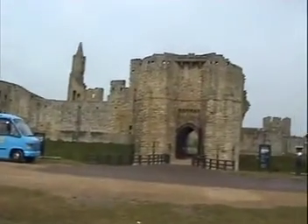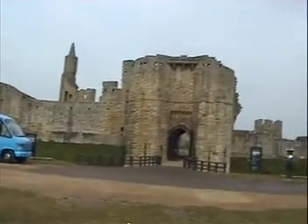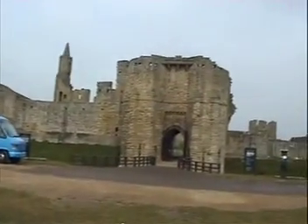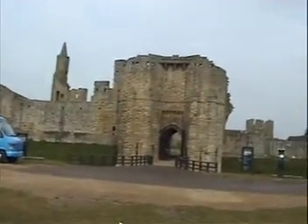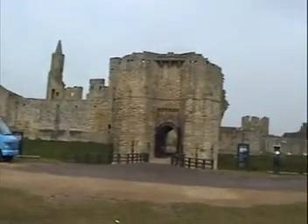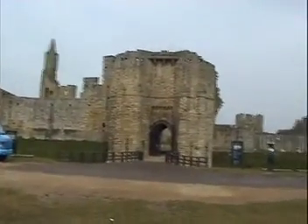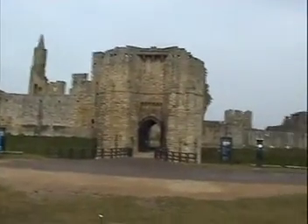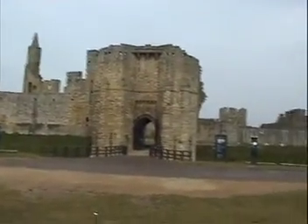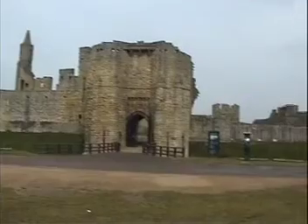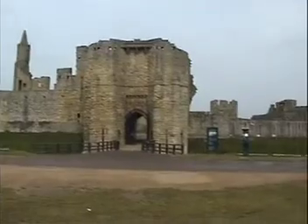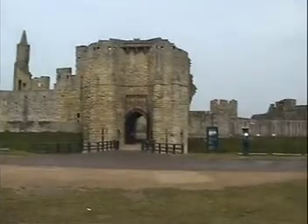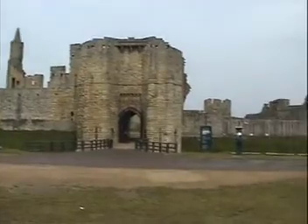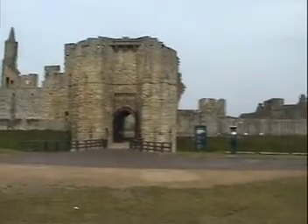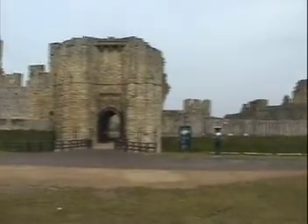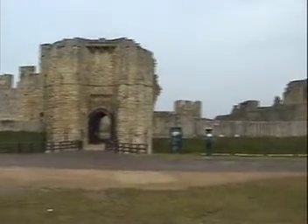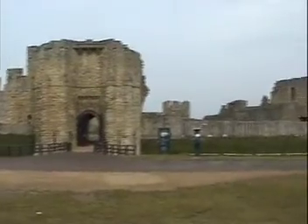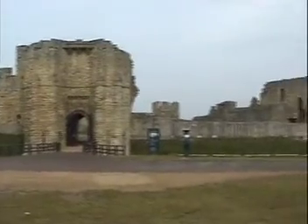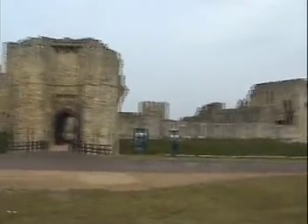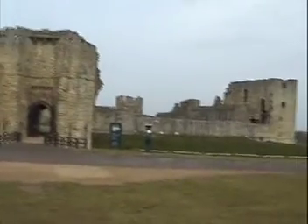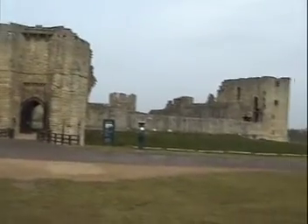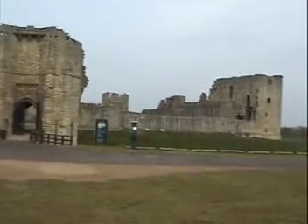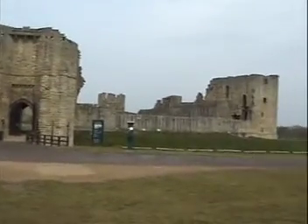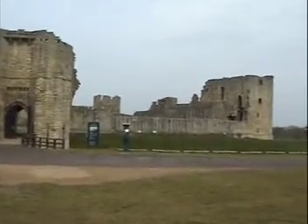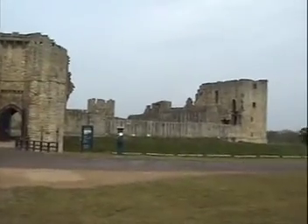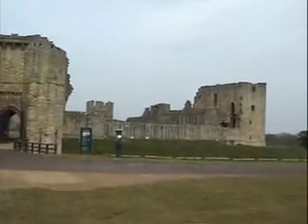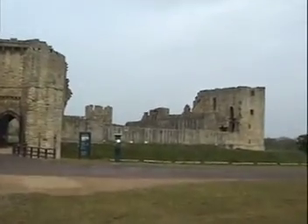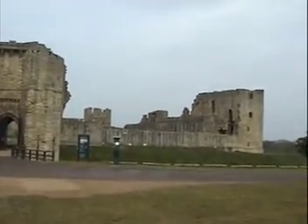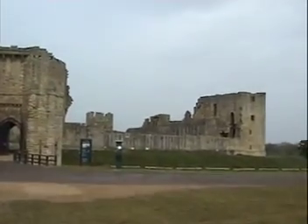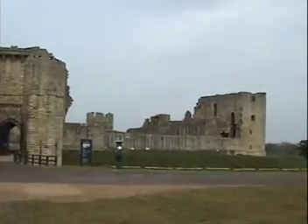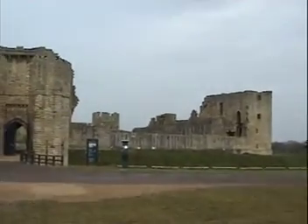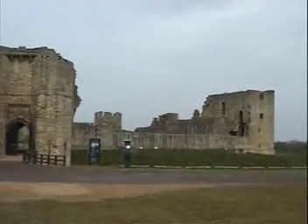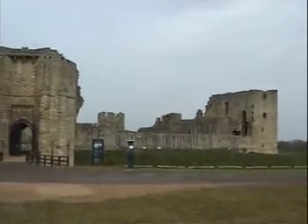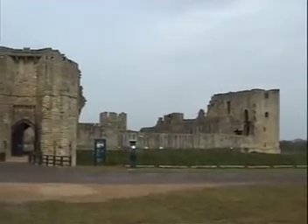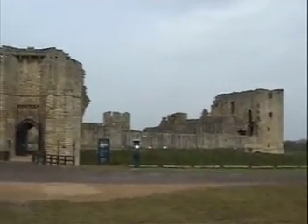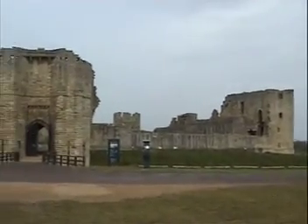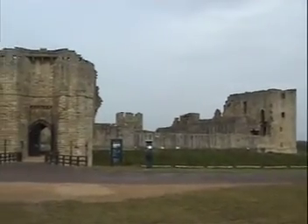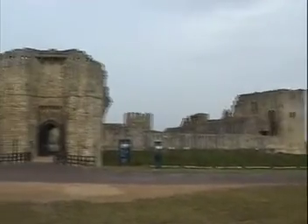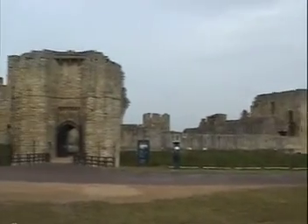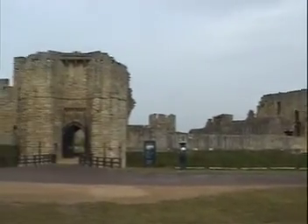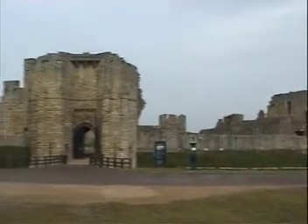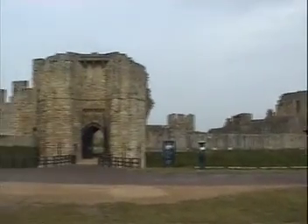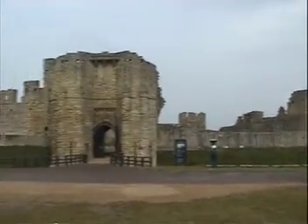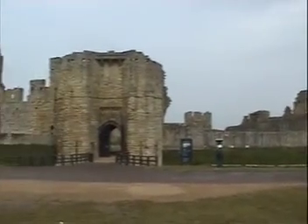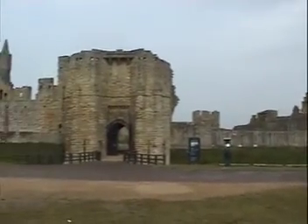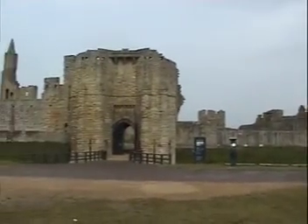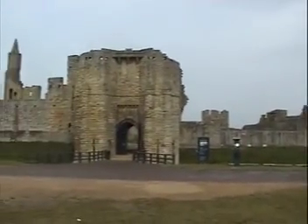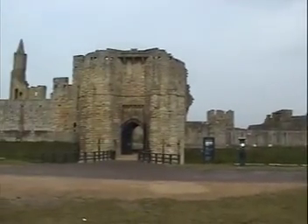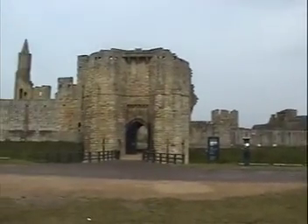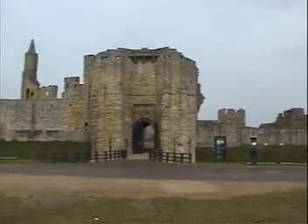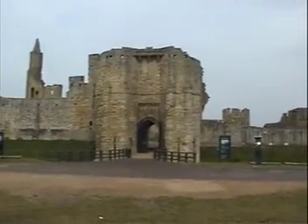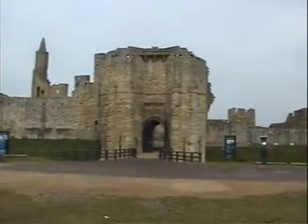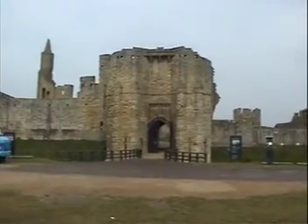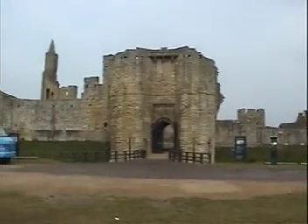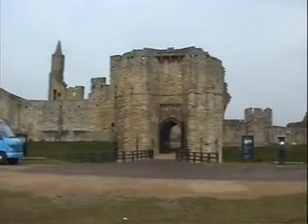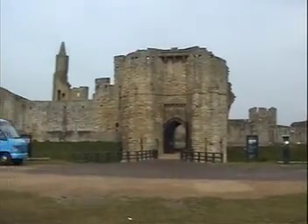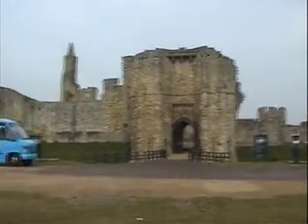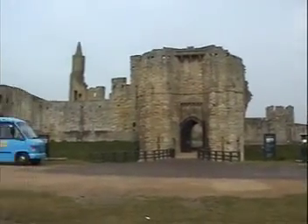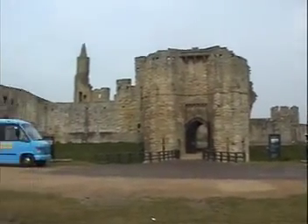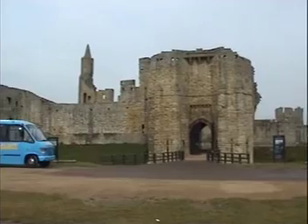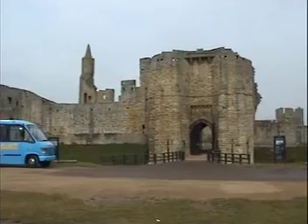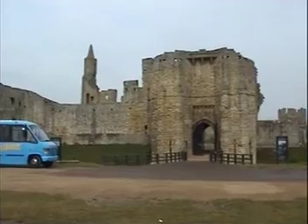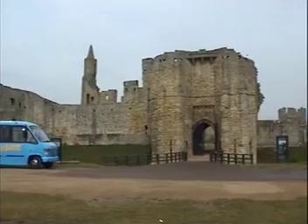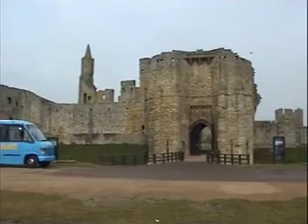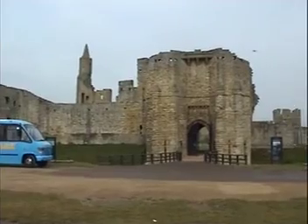English Heritage. Much better than a lot of piles of stones you normally get.